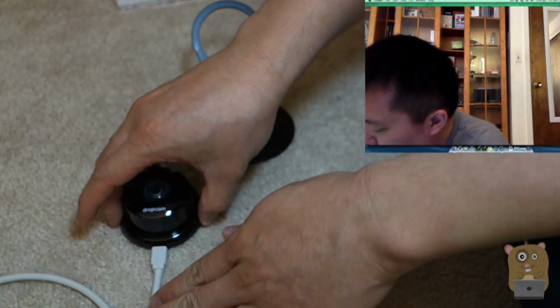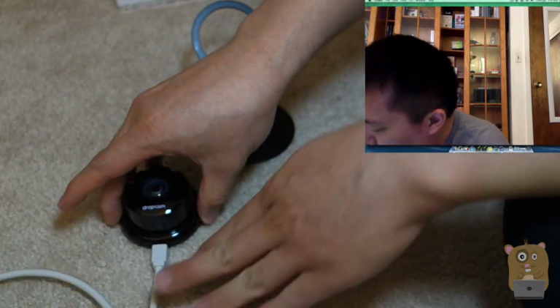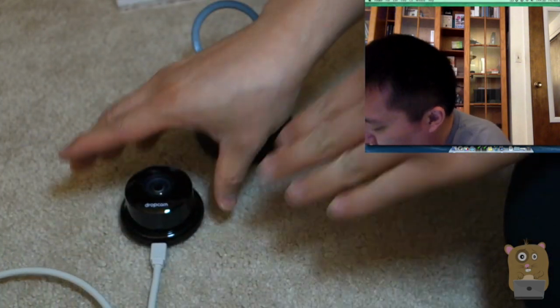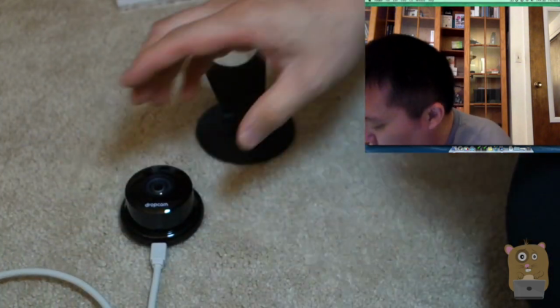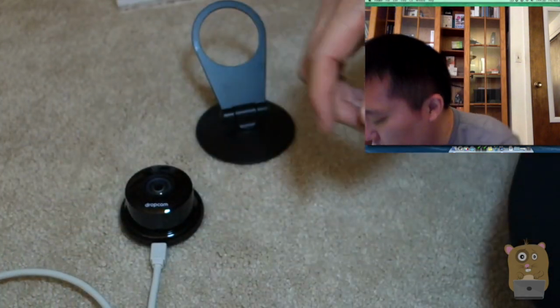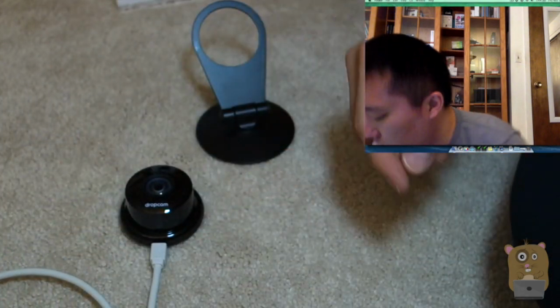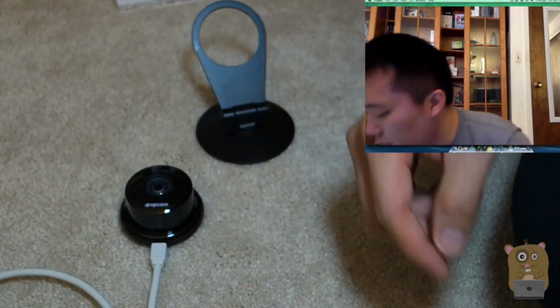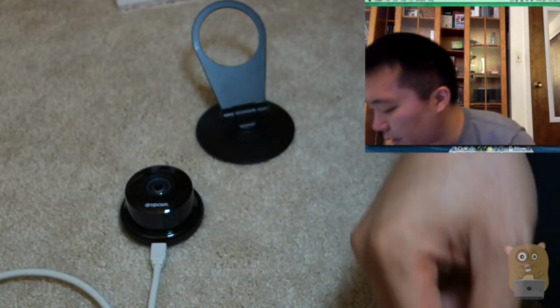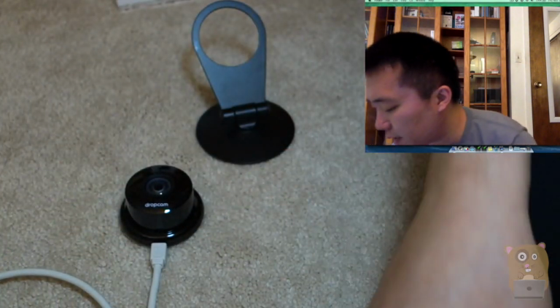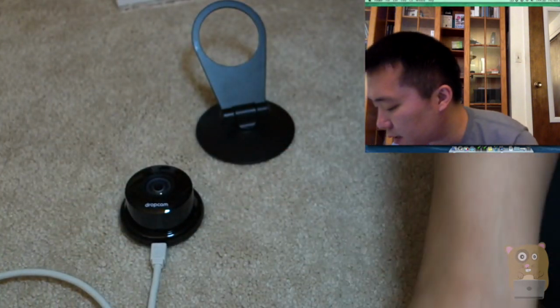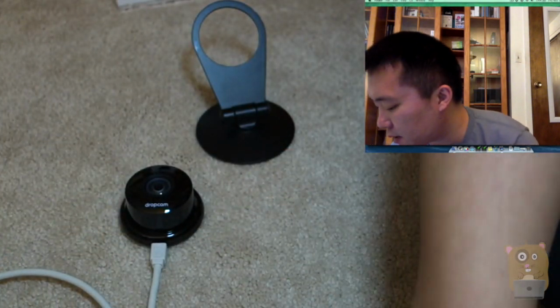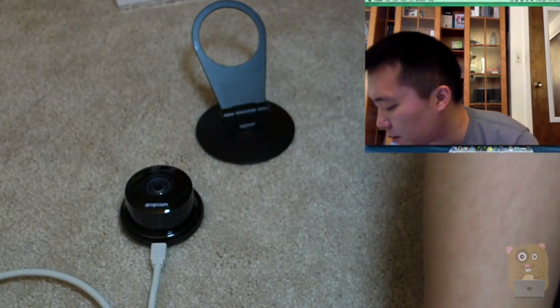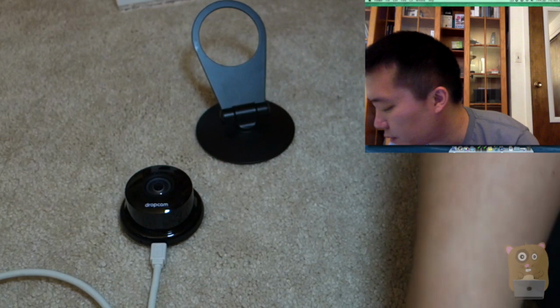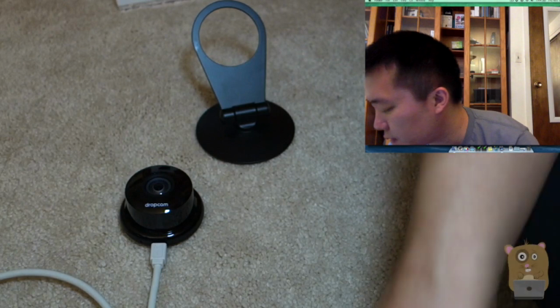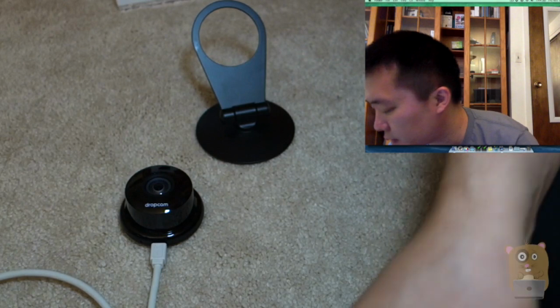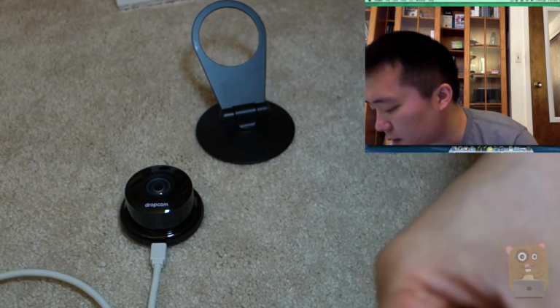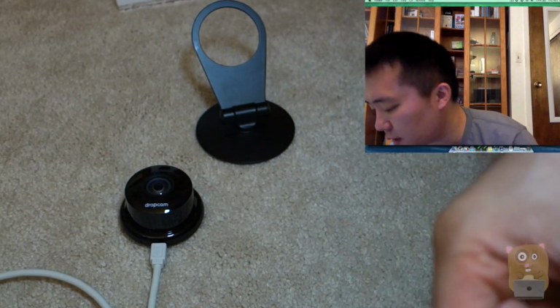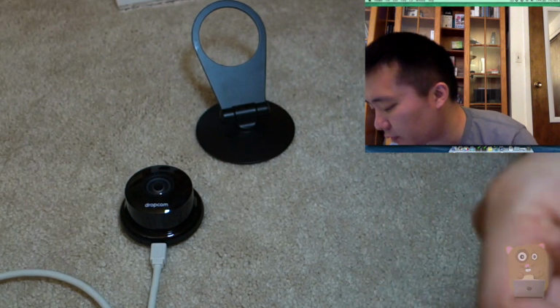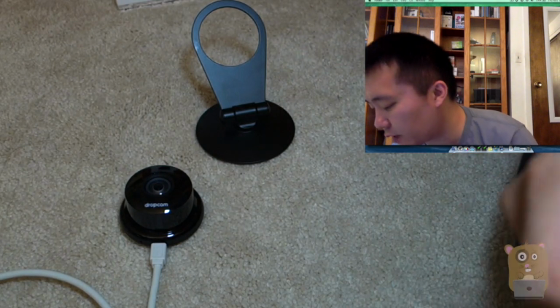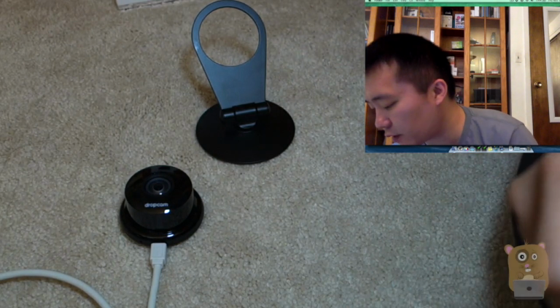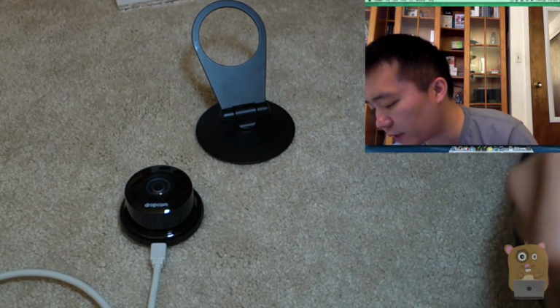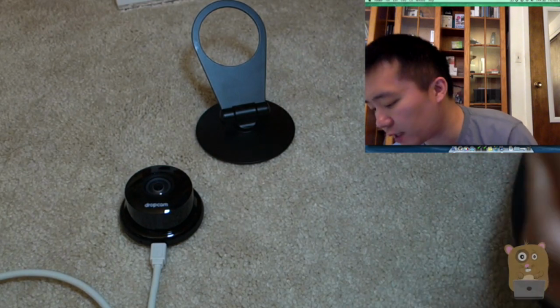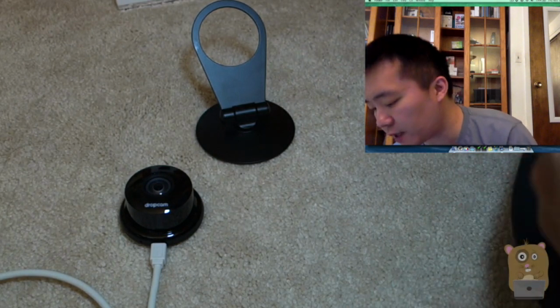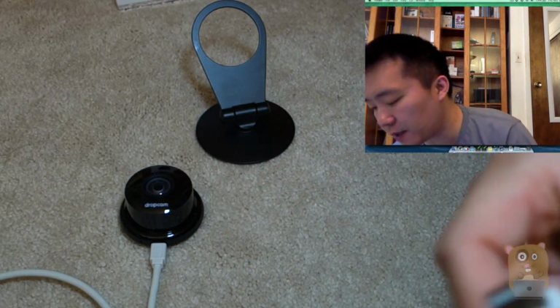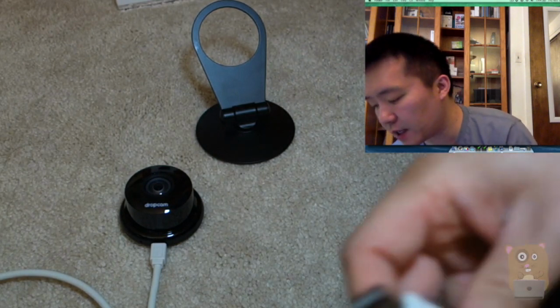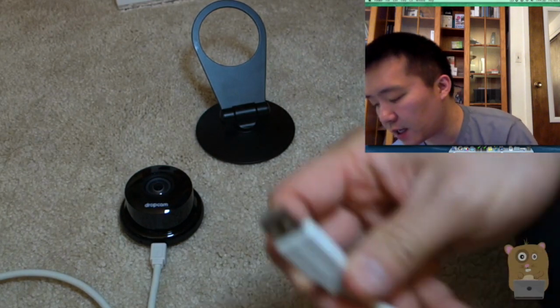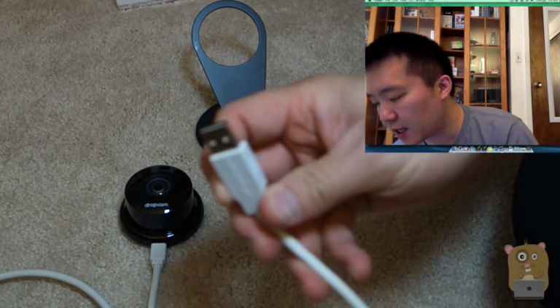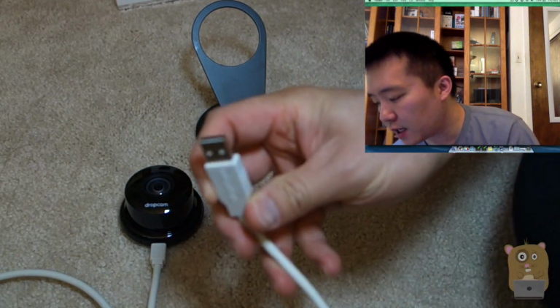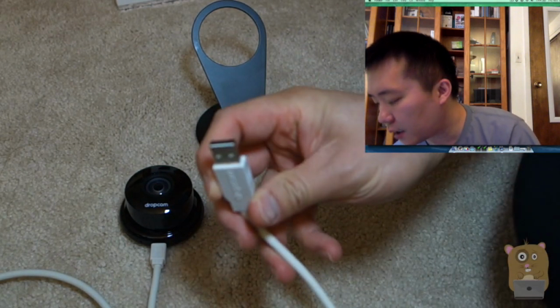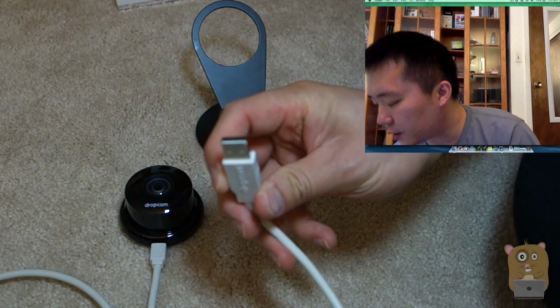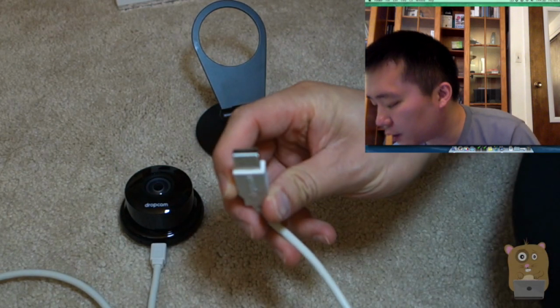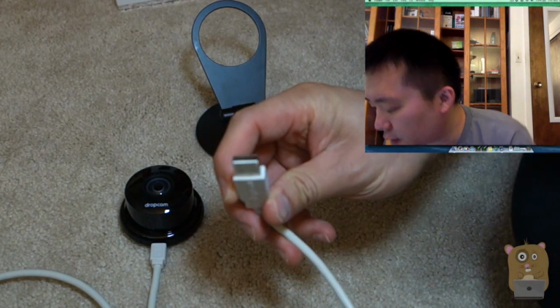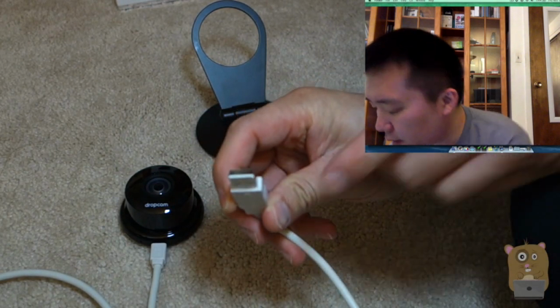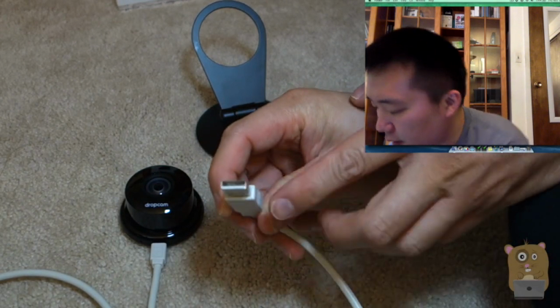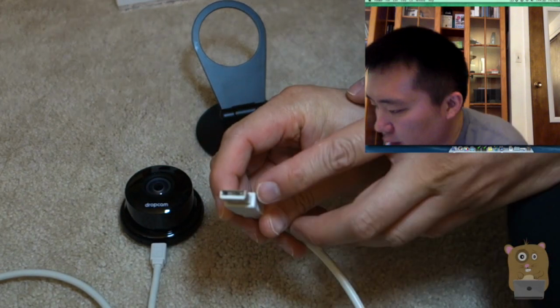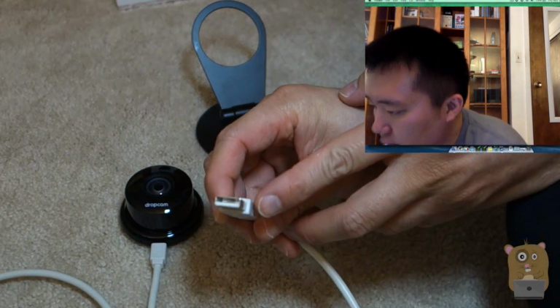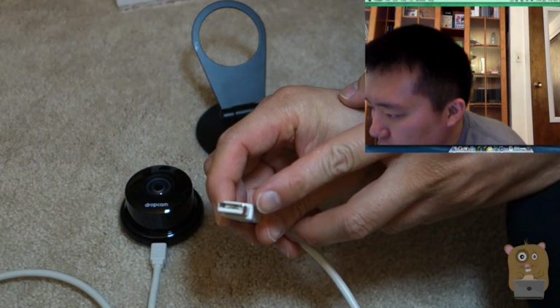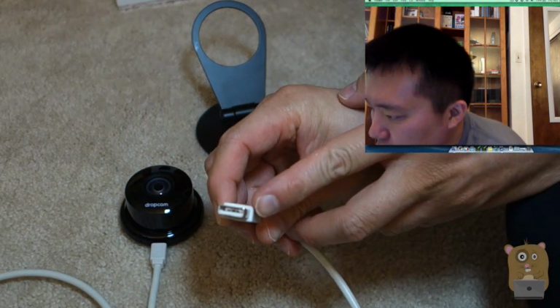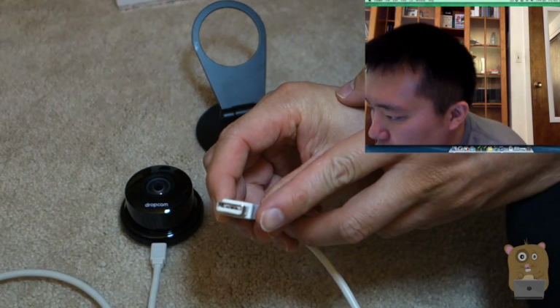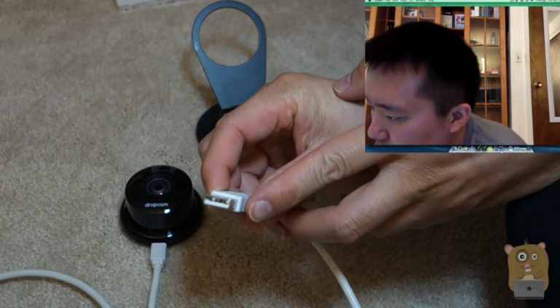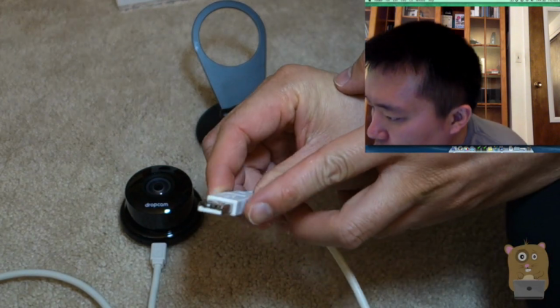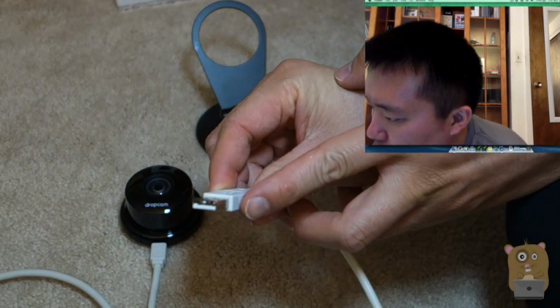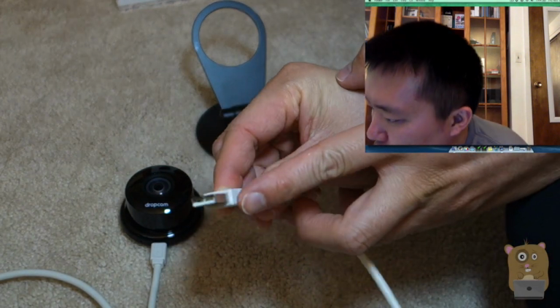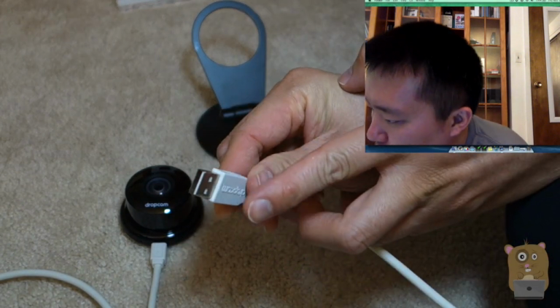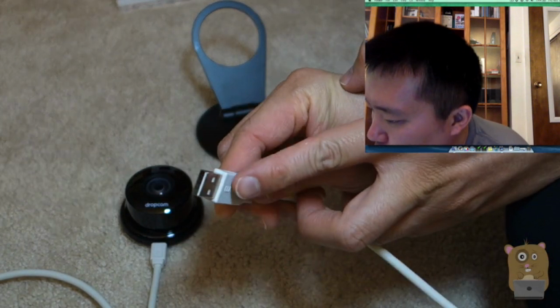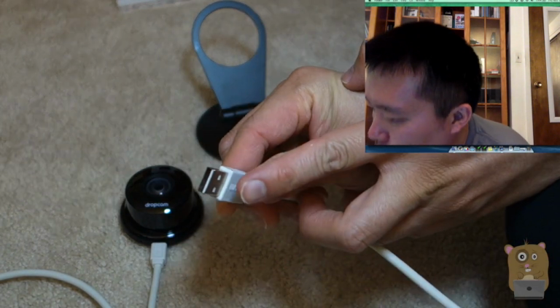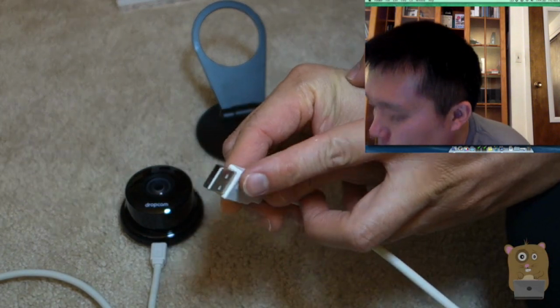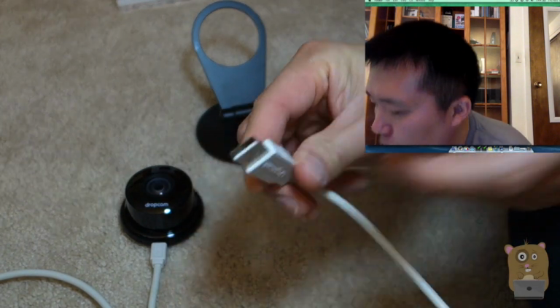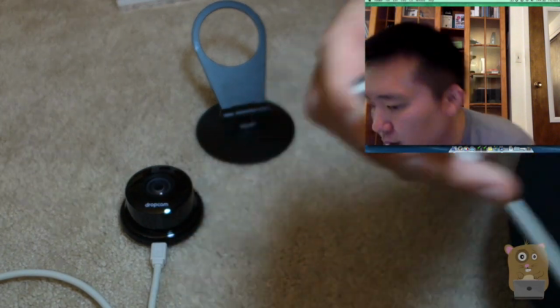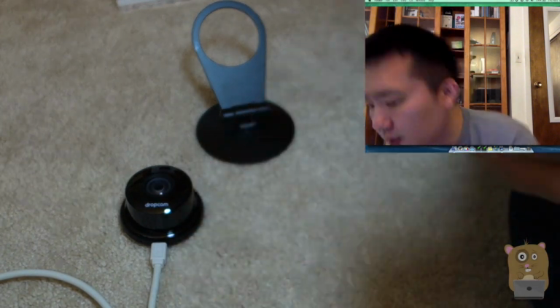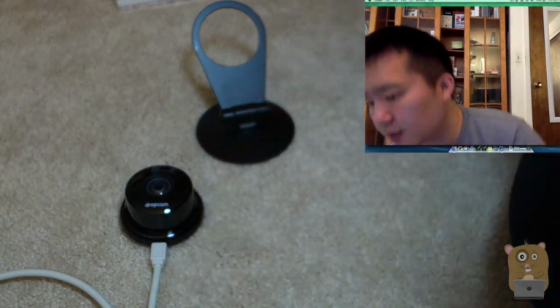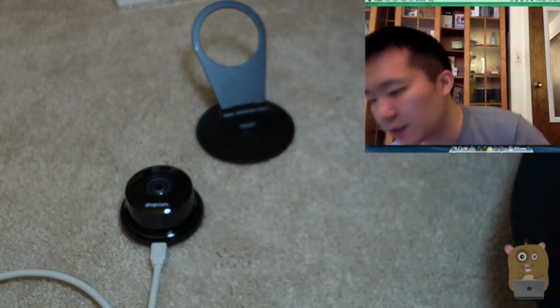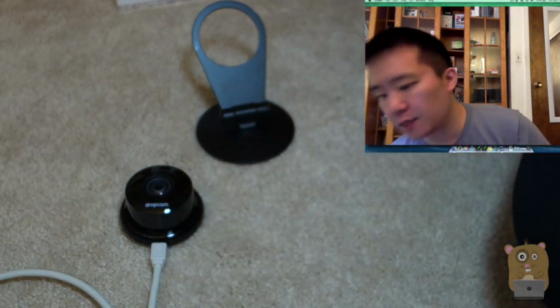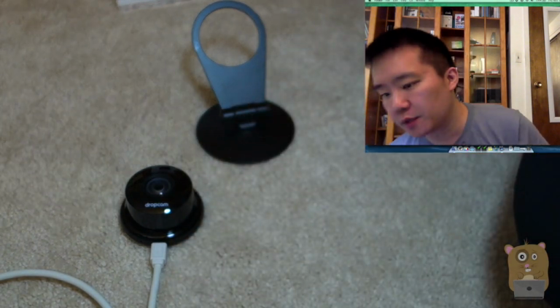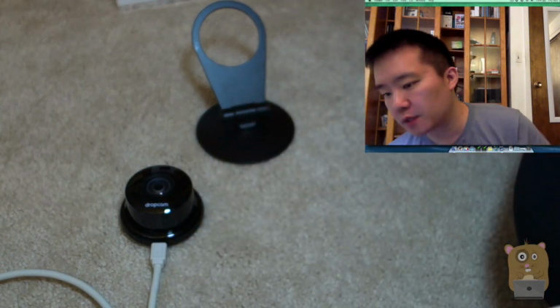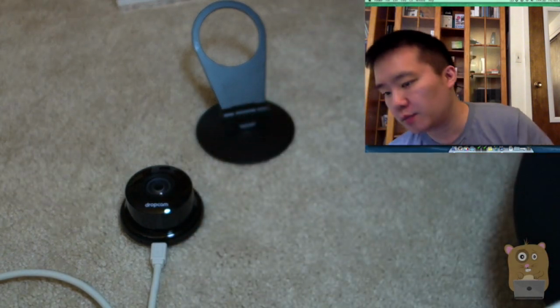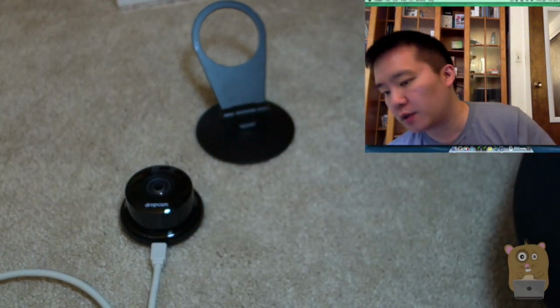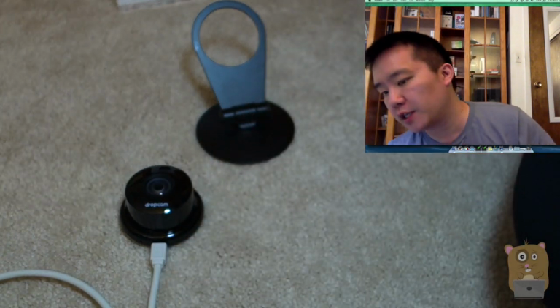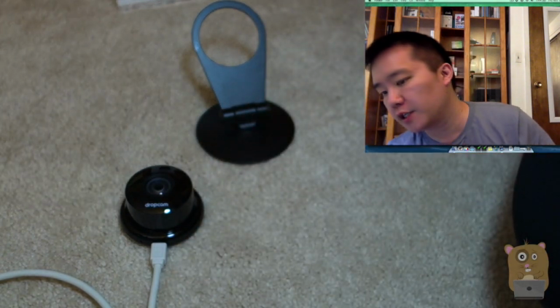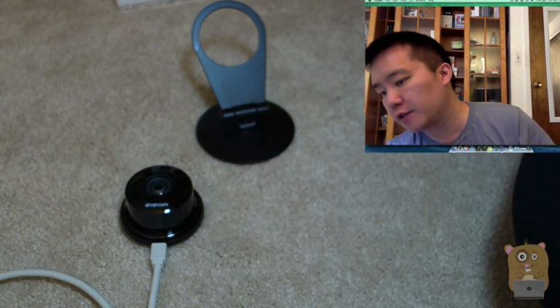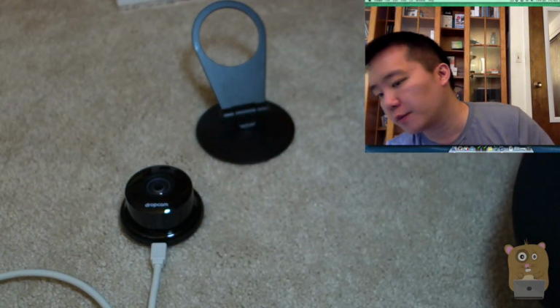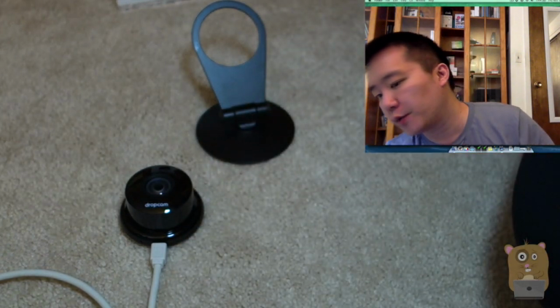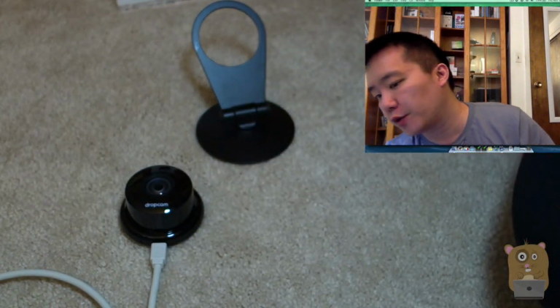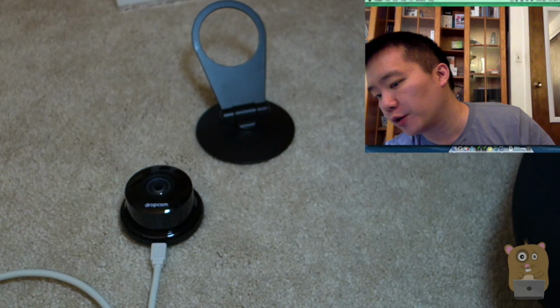Before I put it in the base, I'm just going to leave it there for now. On the other end of the USB port, I'm going to plug this into the computer.